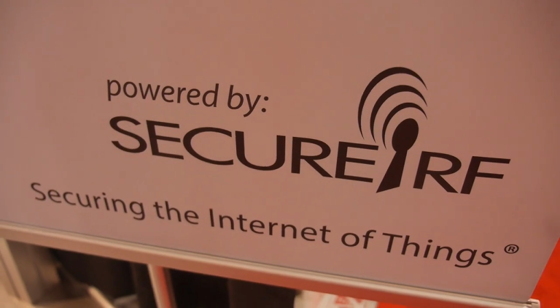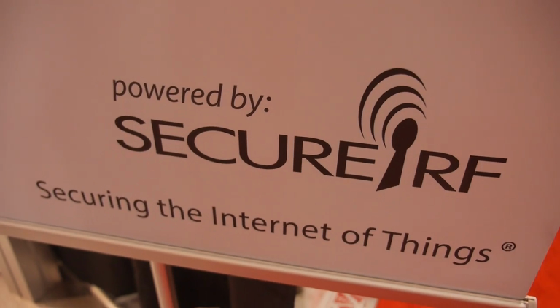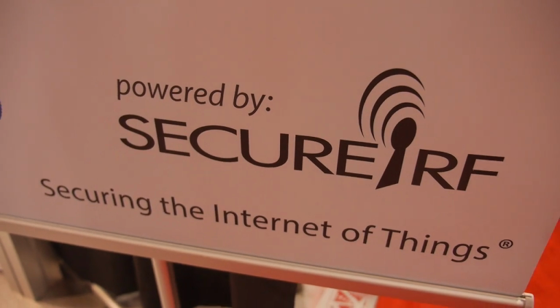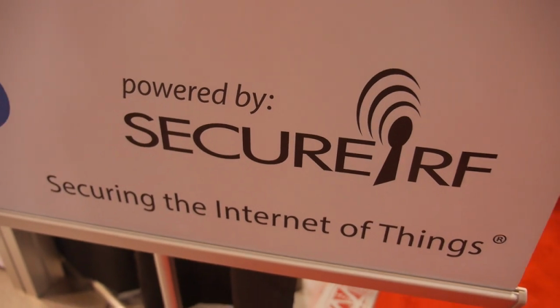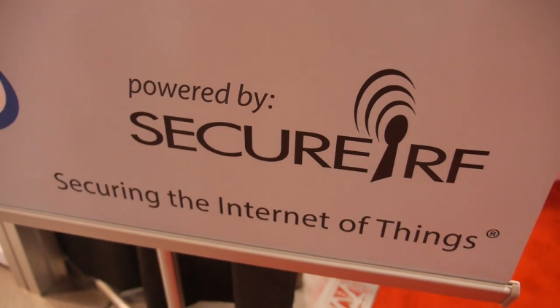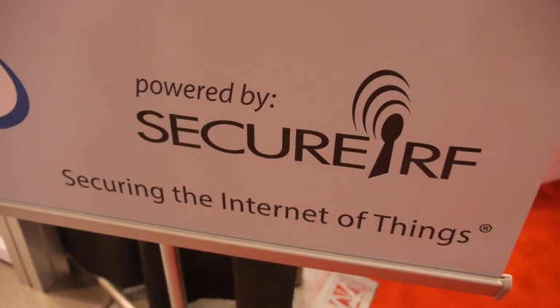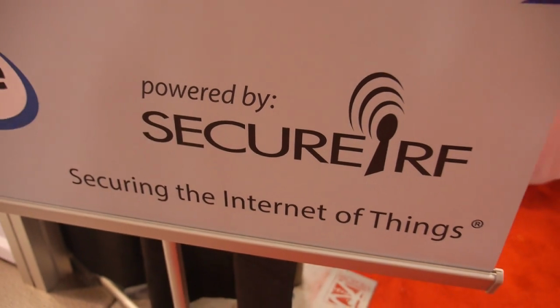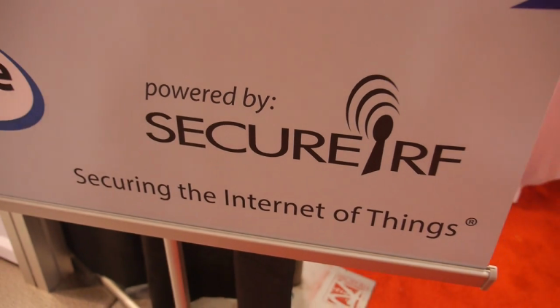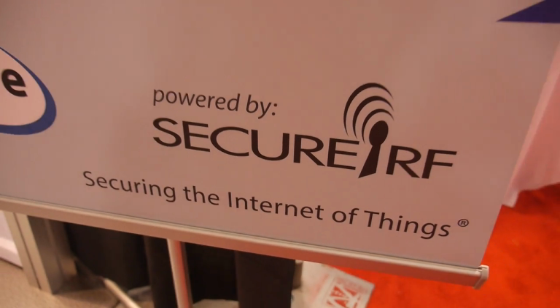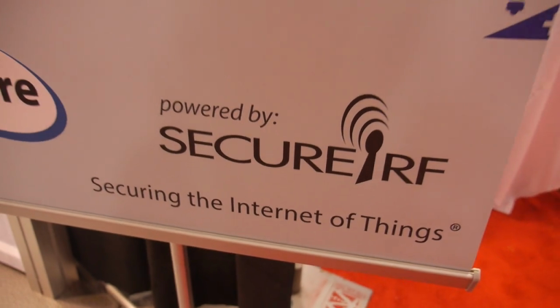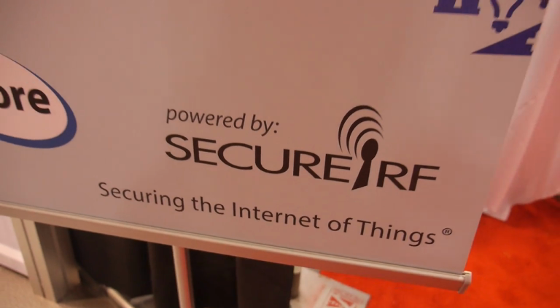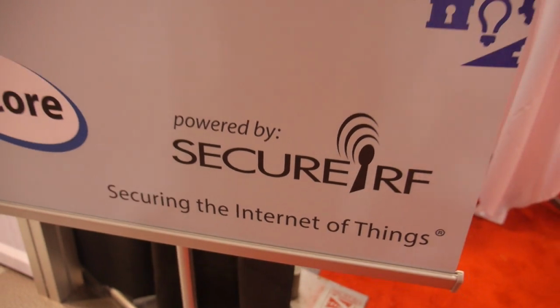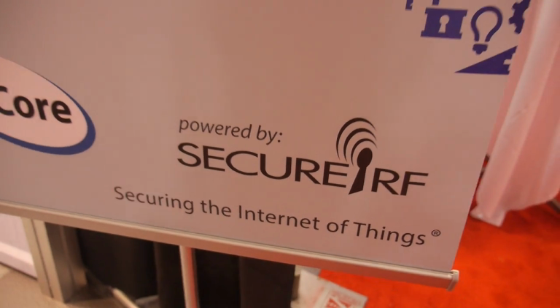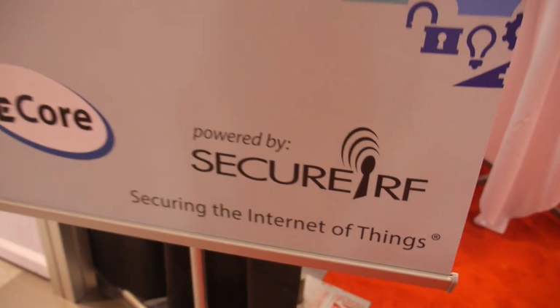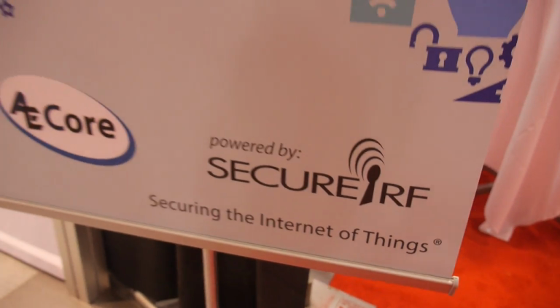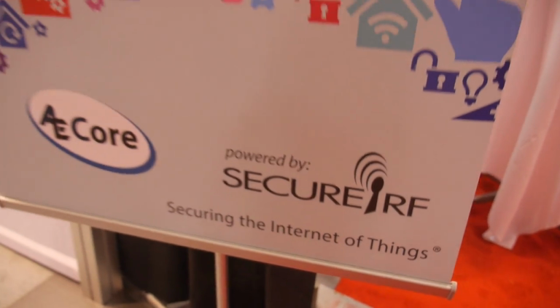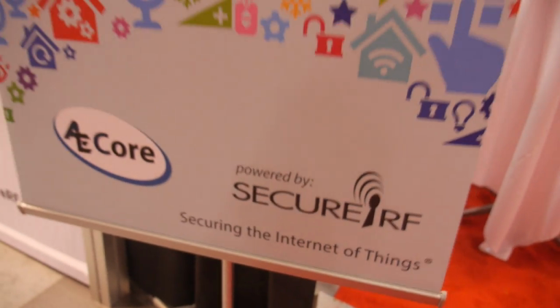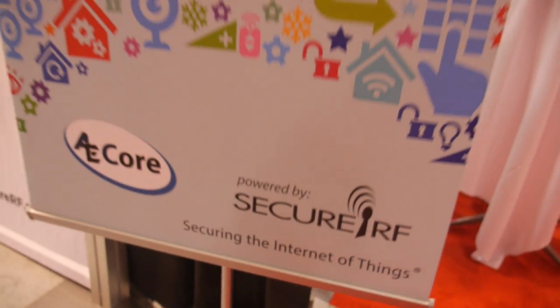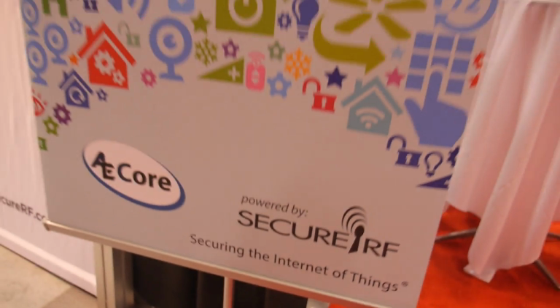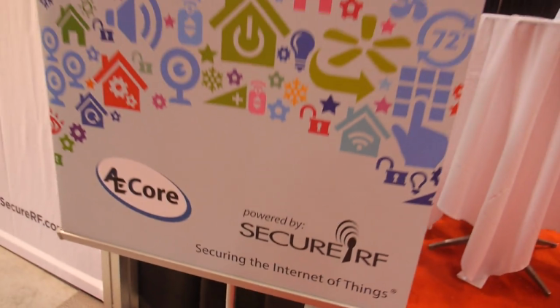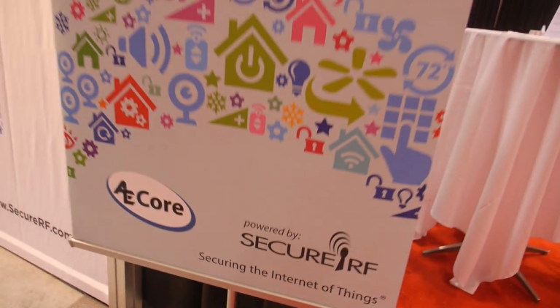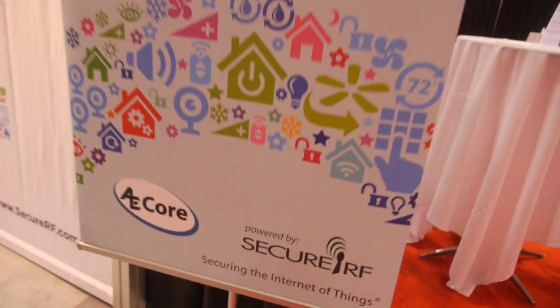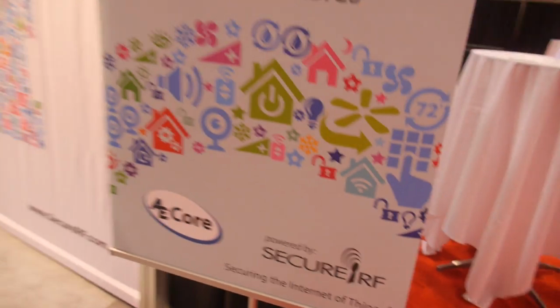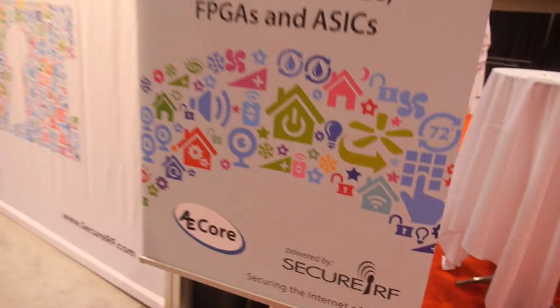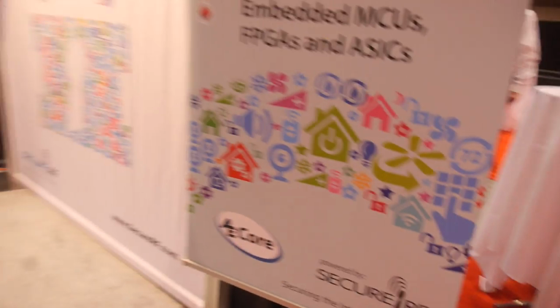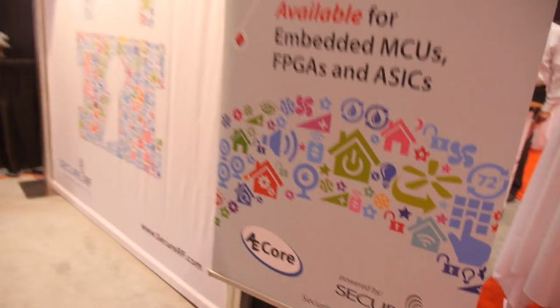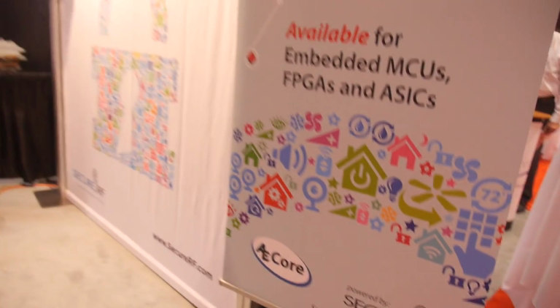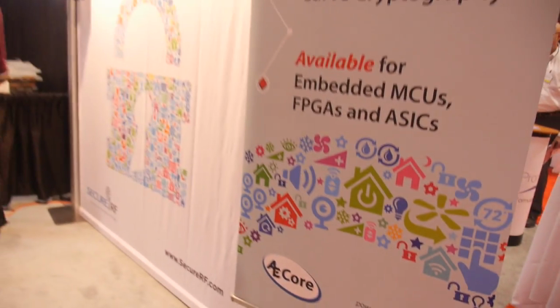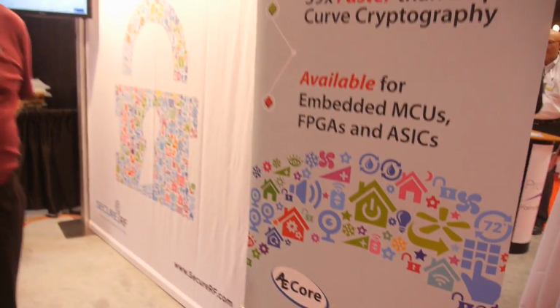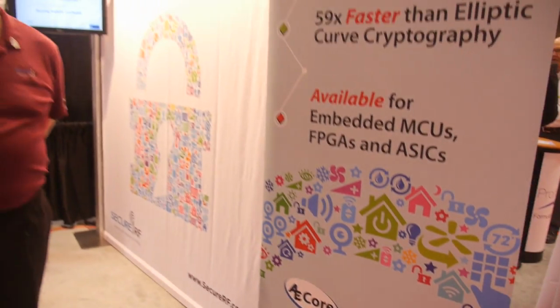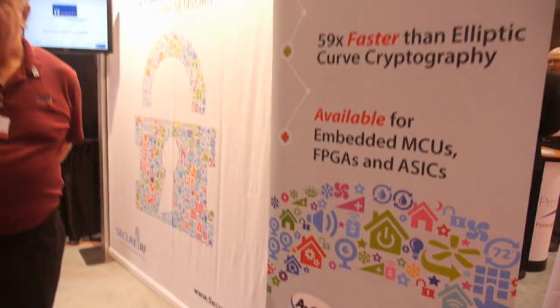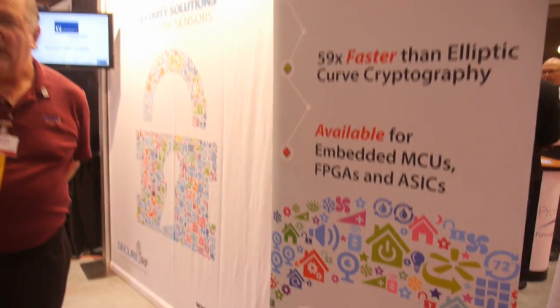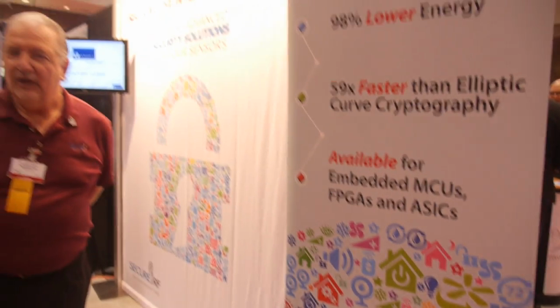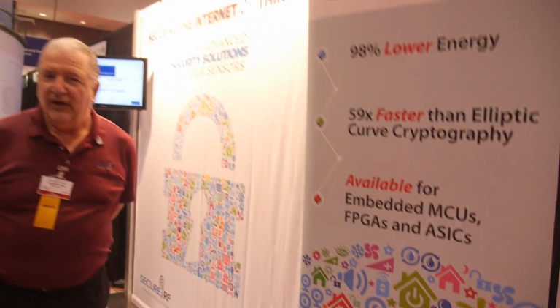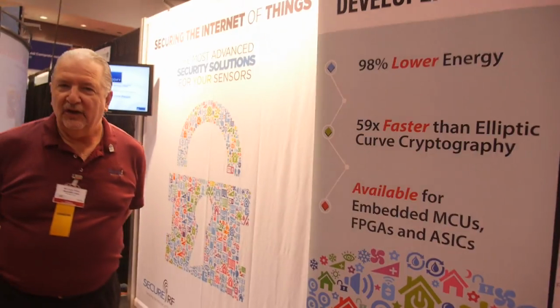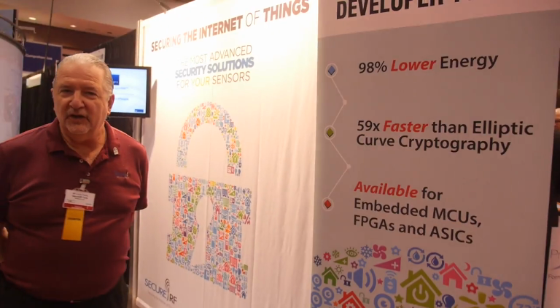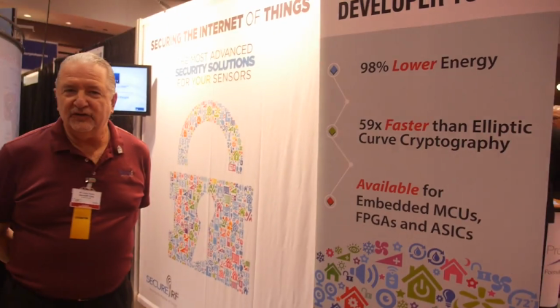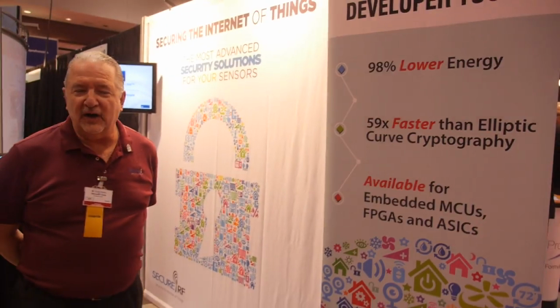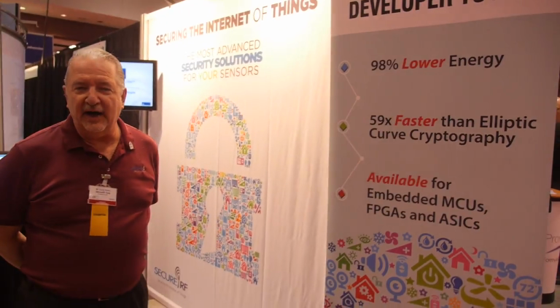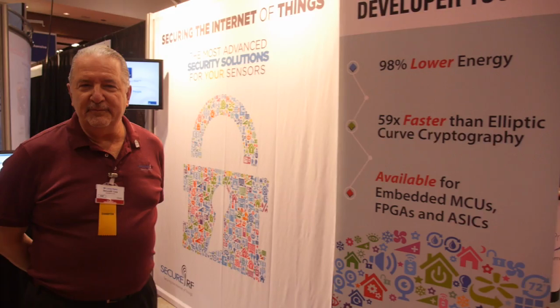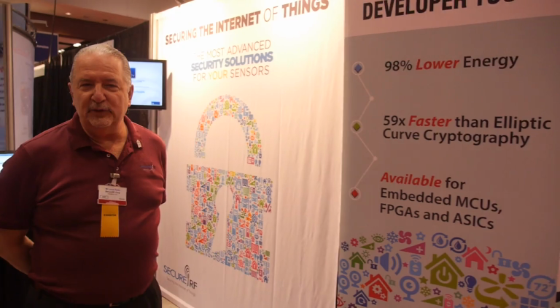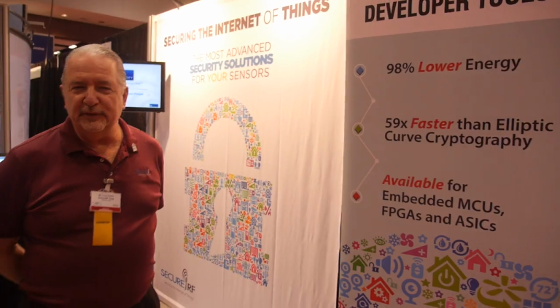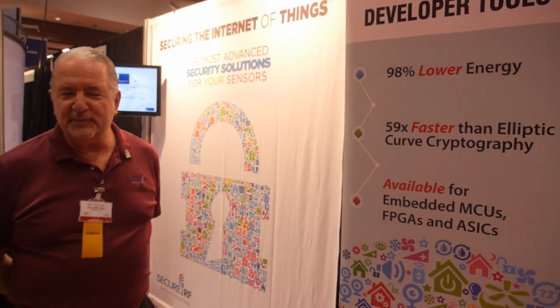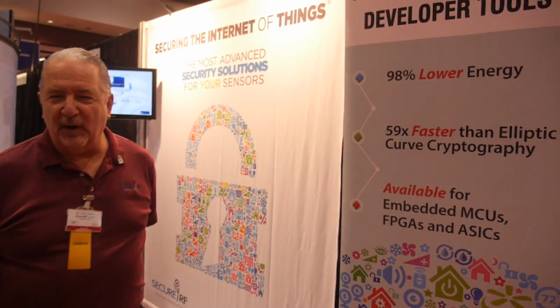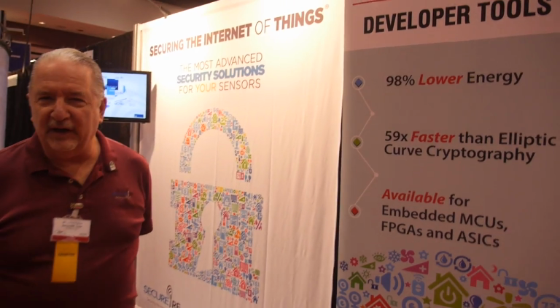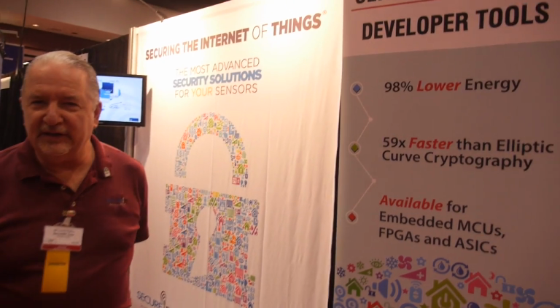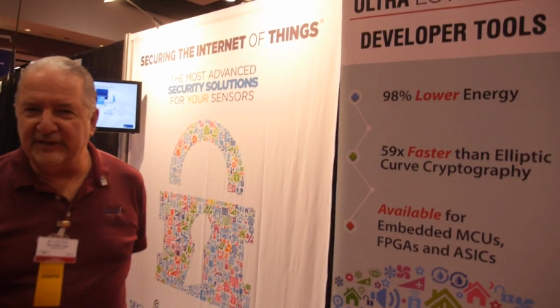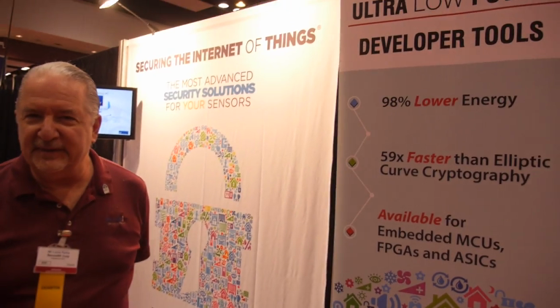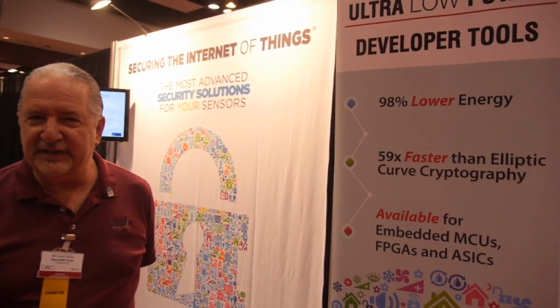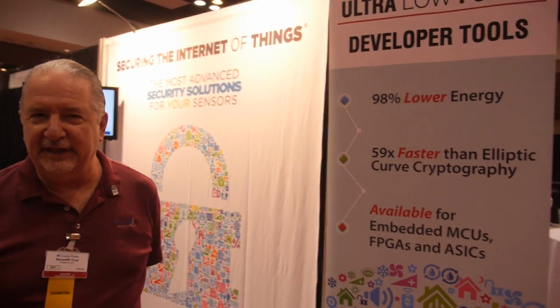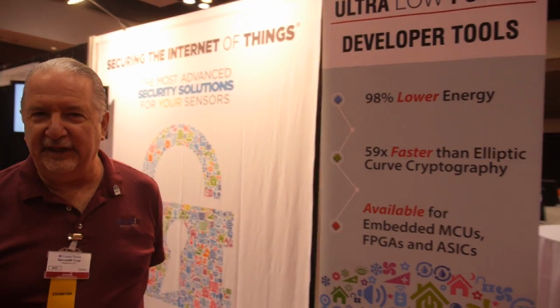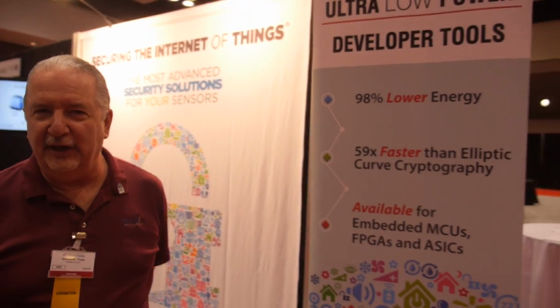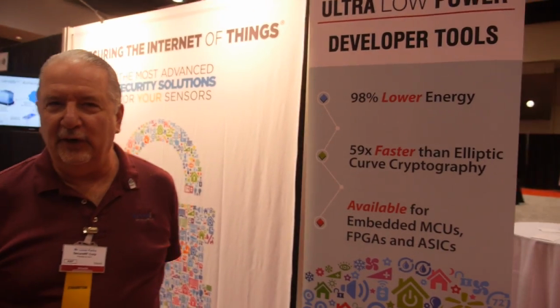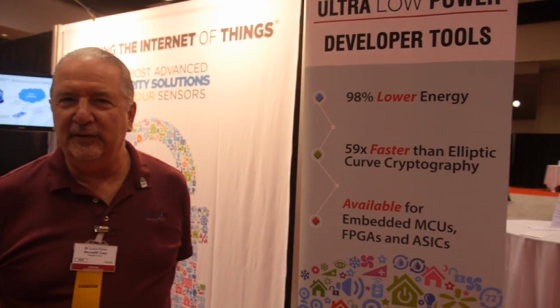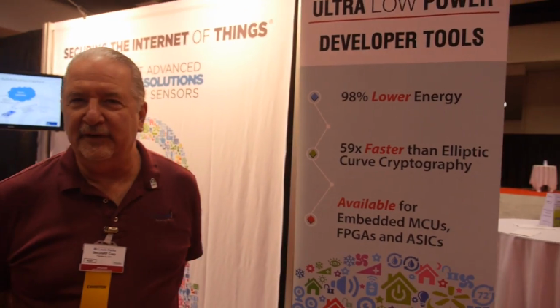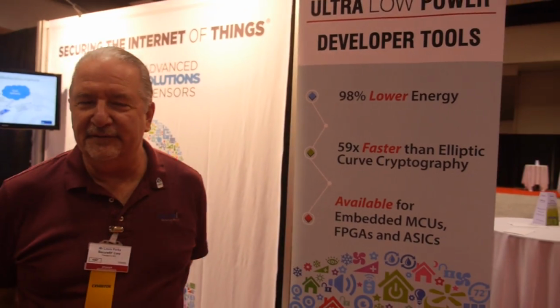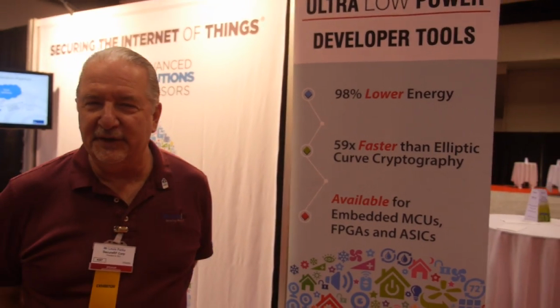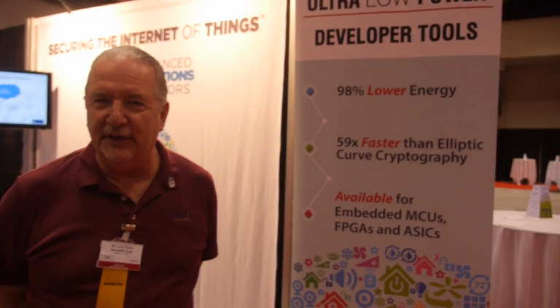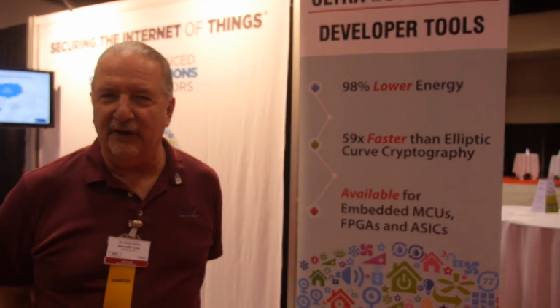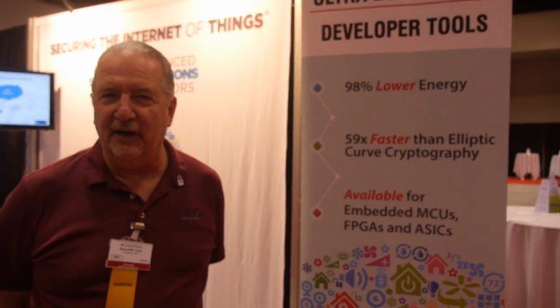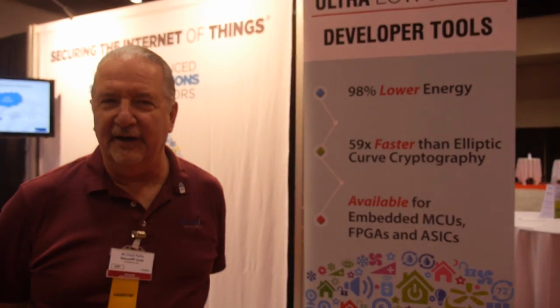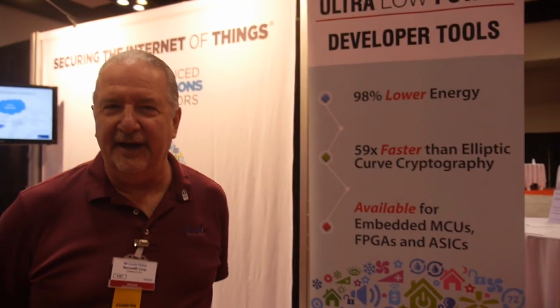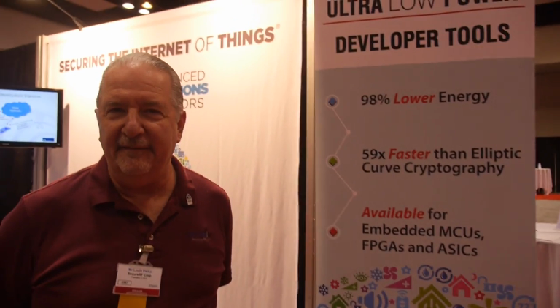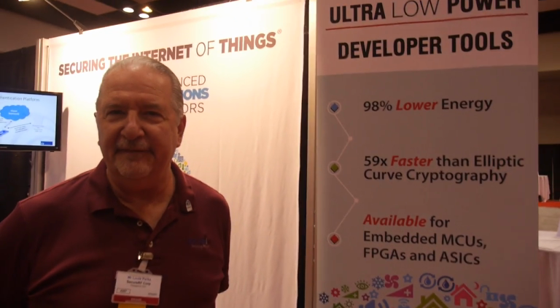We're here with SecureRF. I'm Louis Parks, CEO of SecureRF.